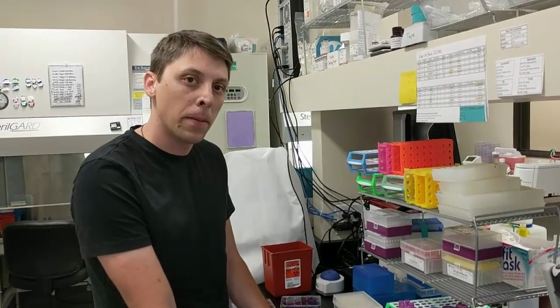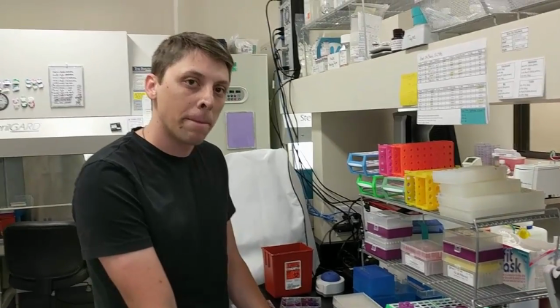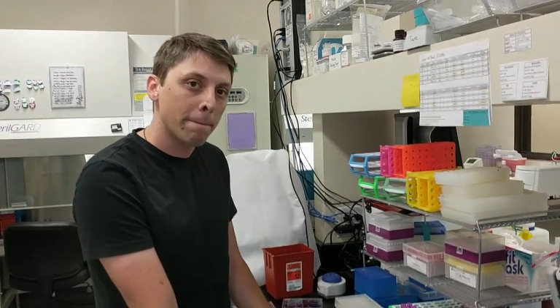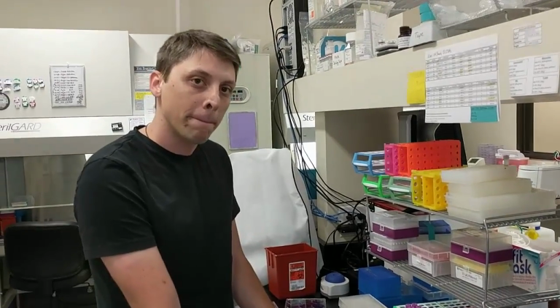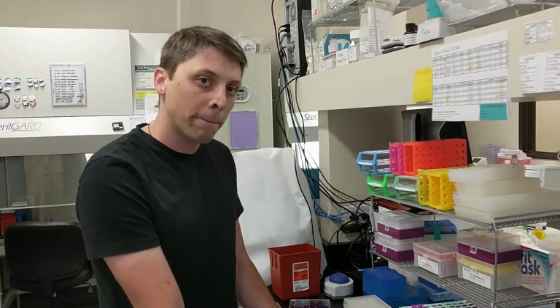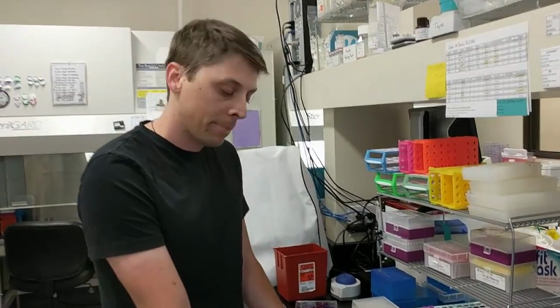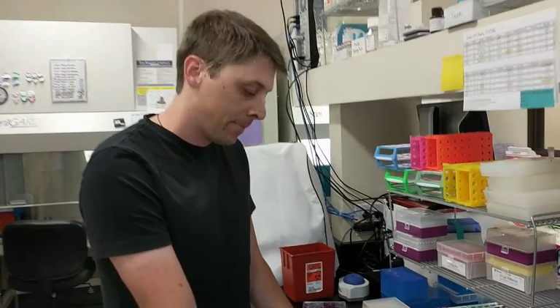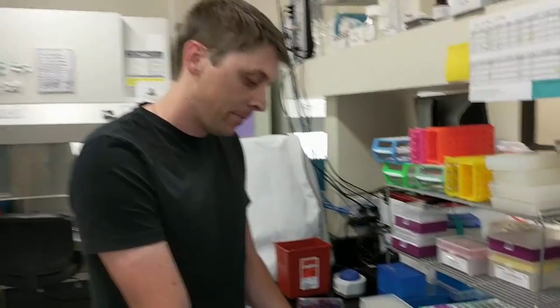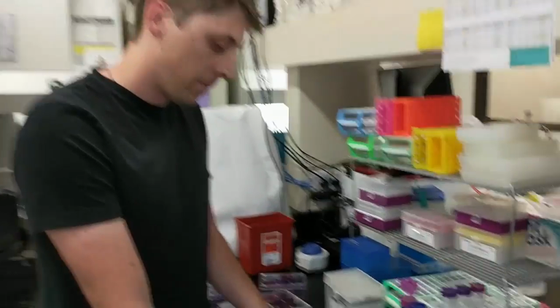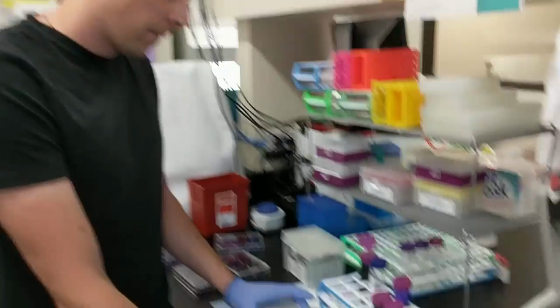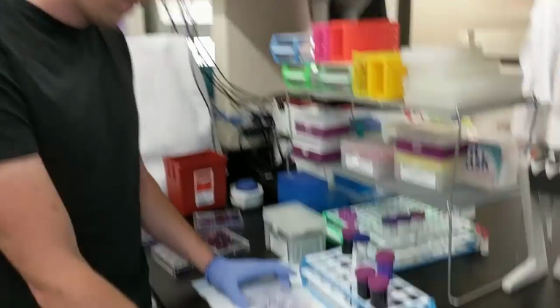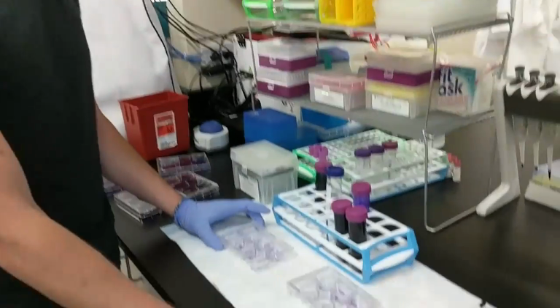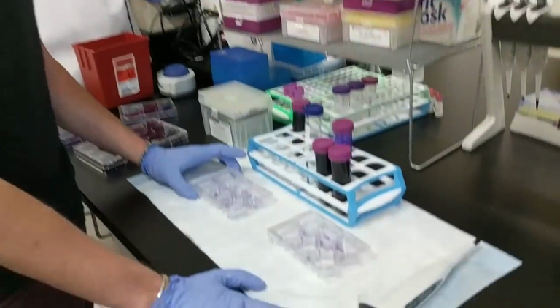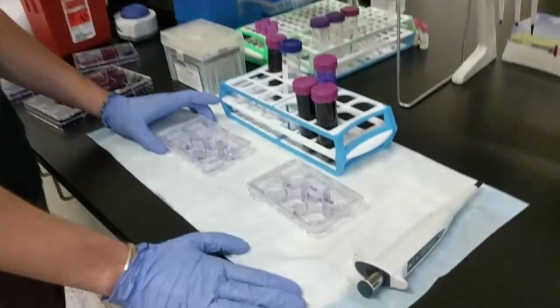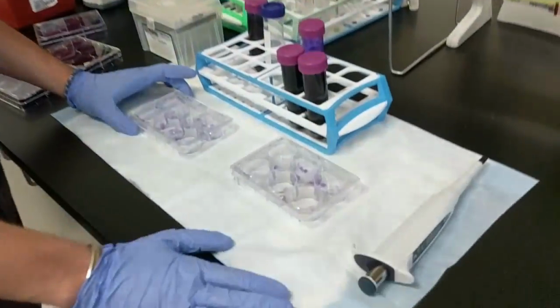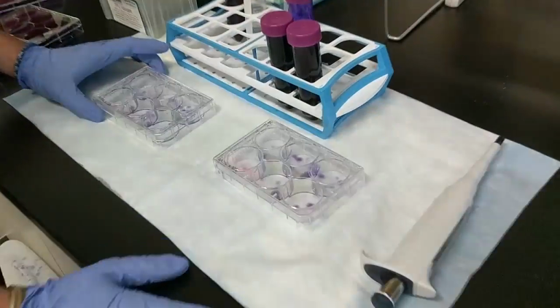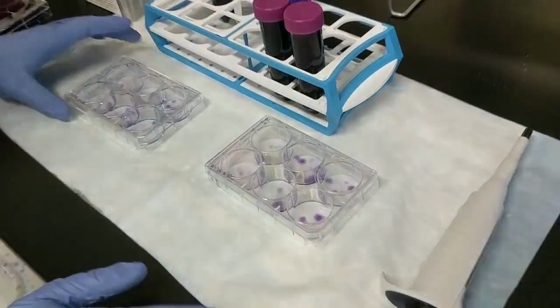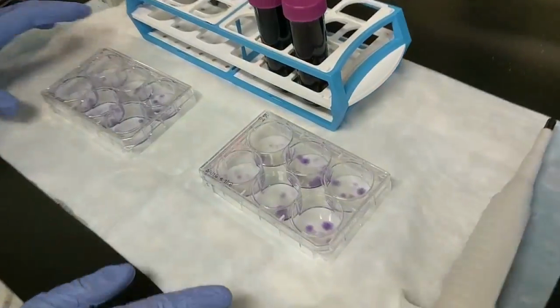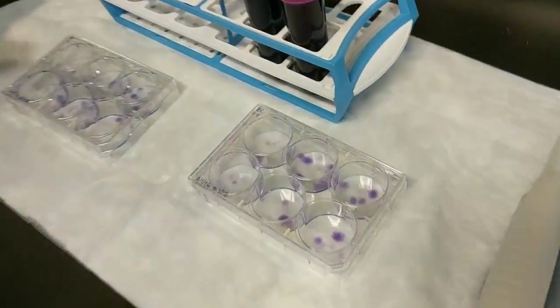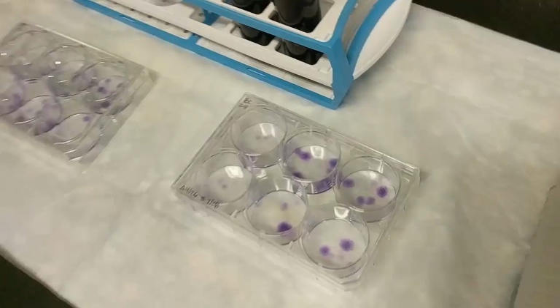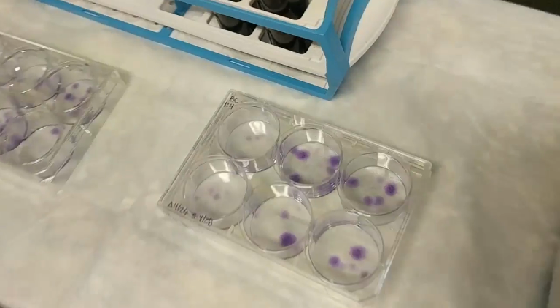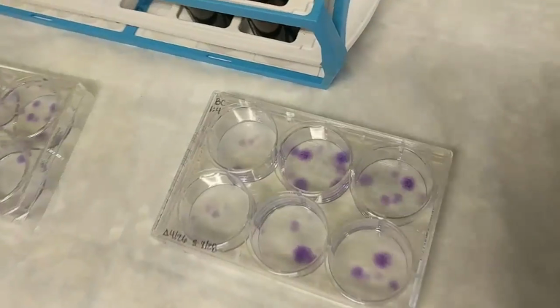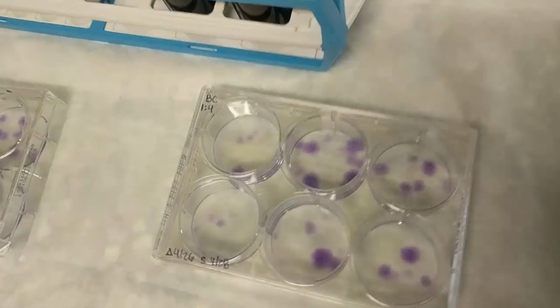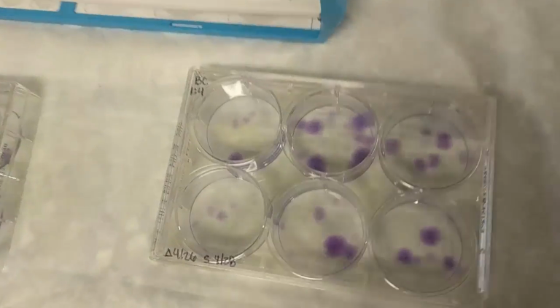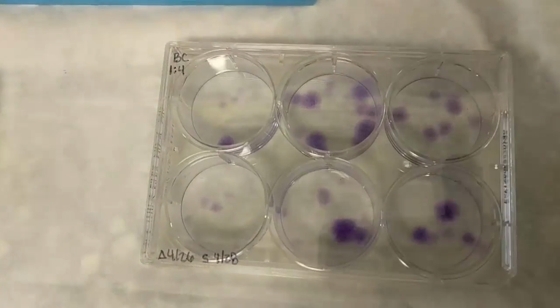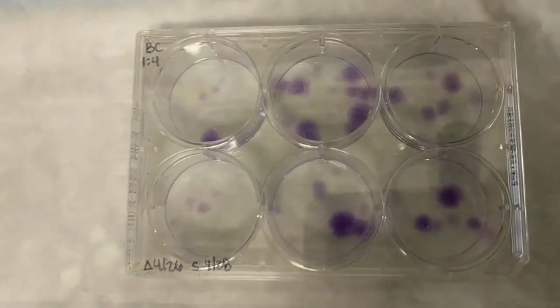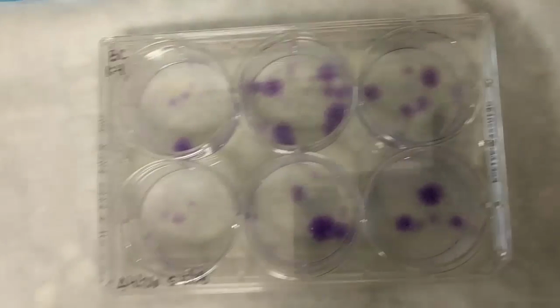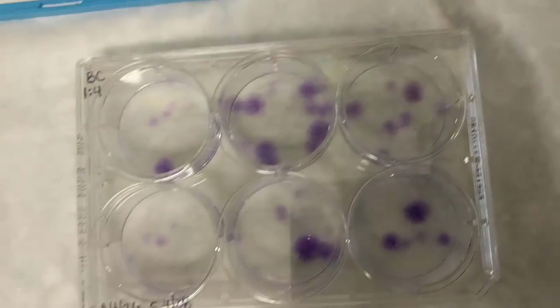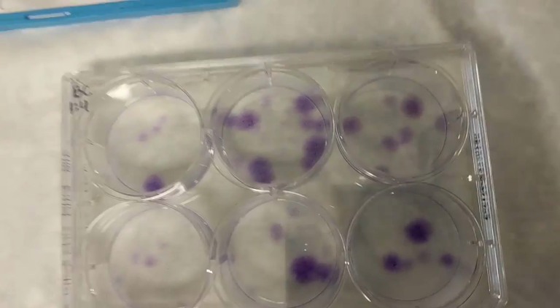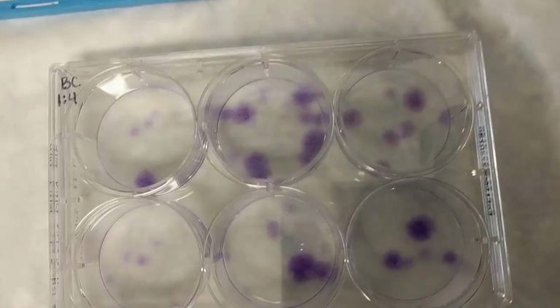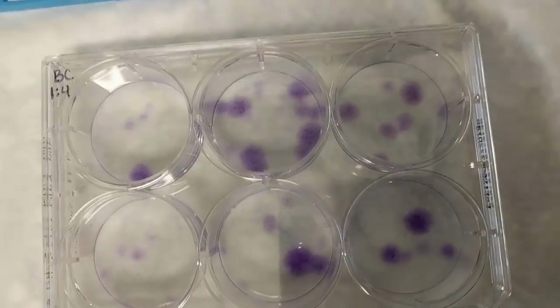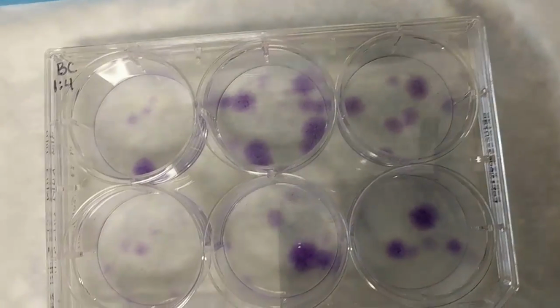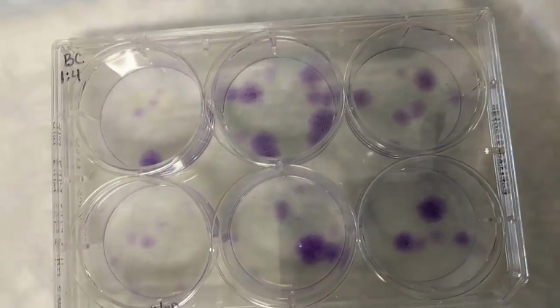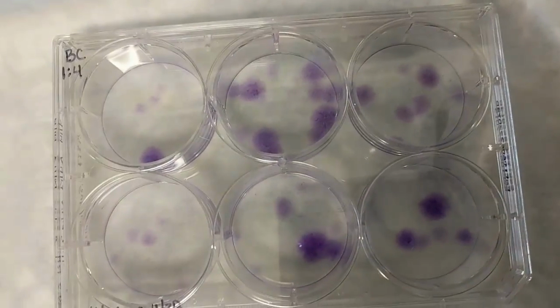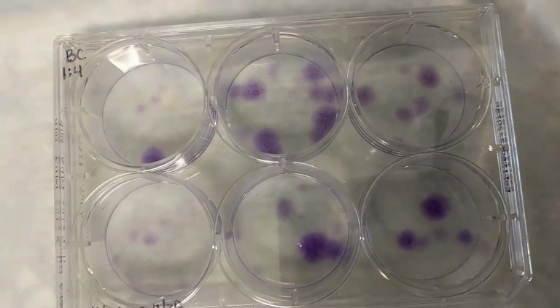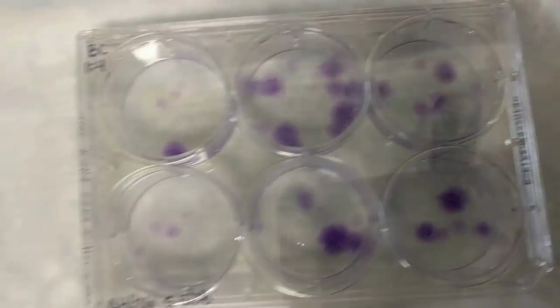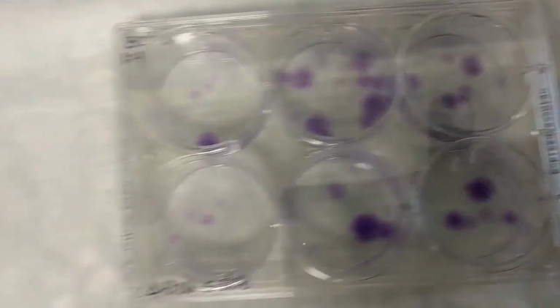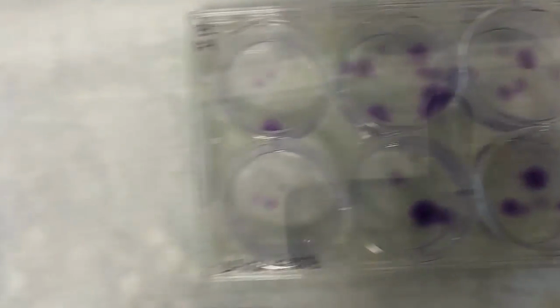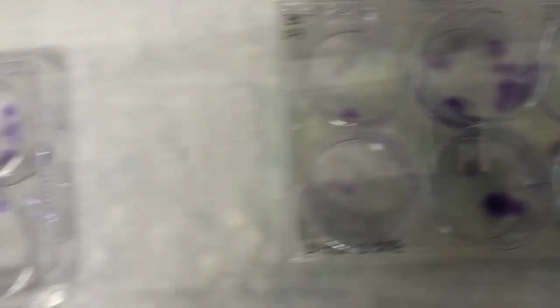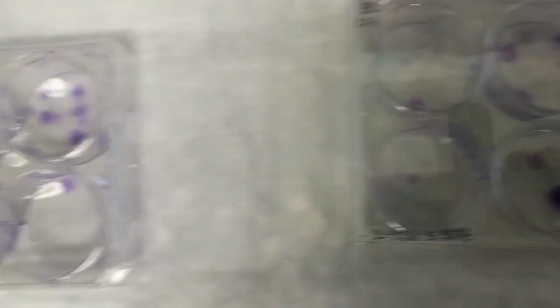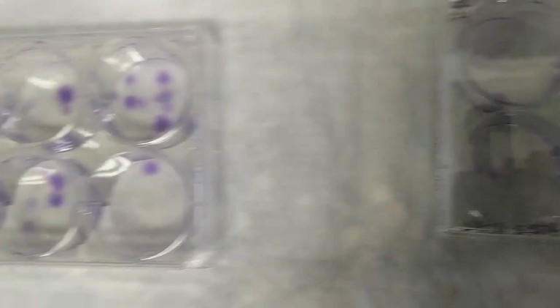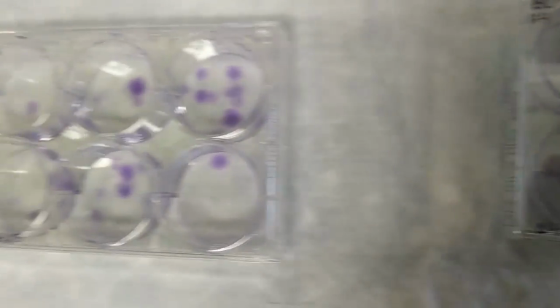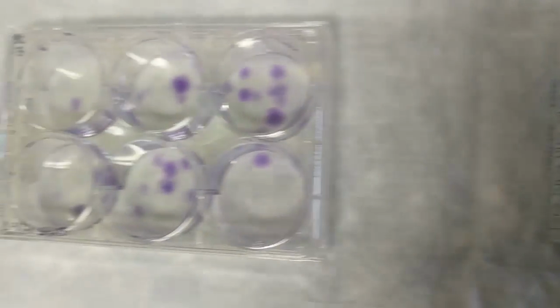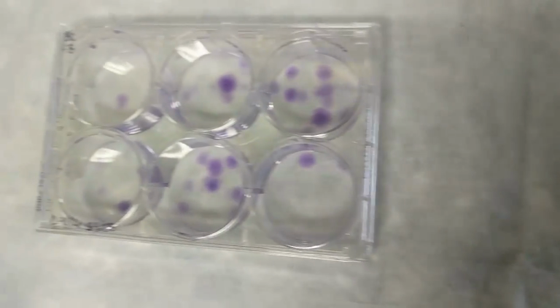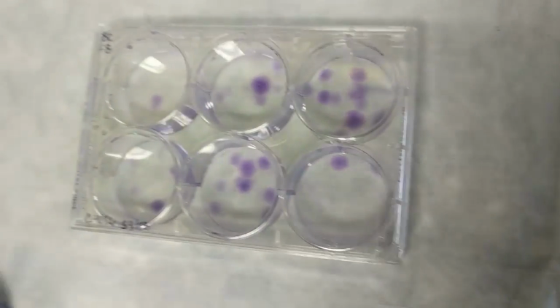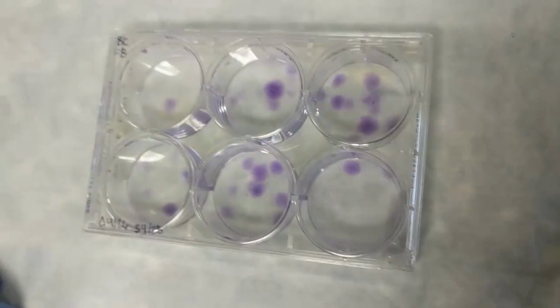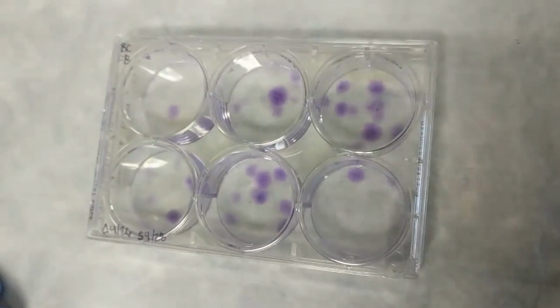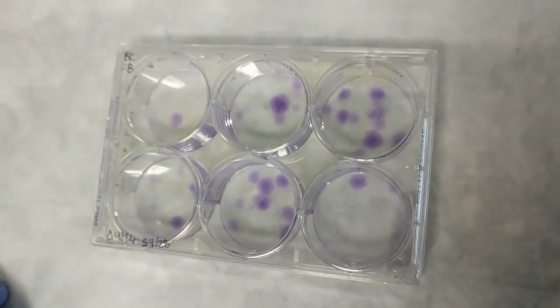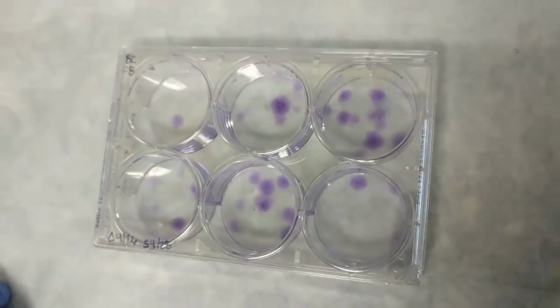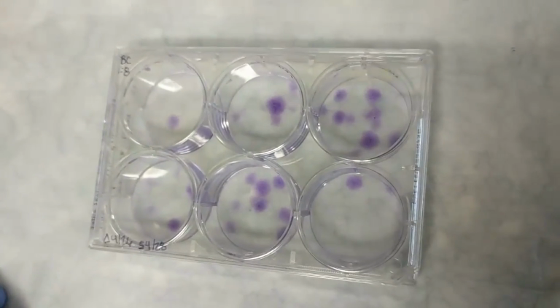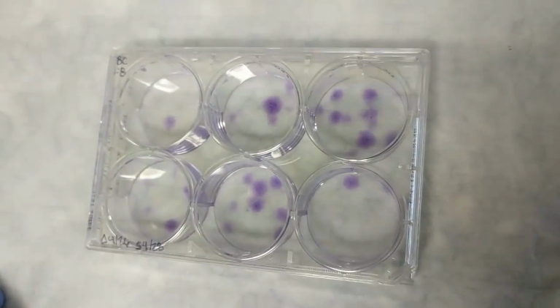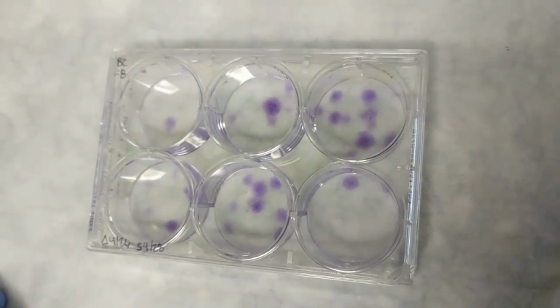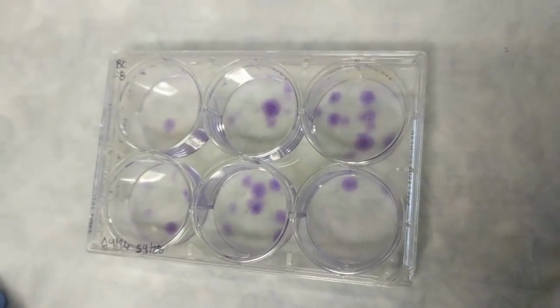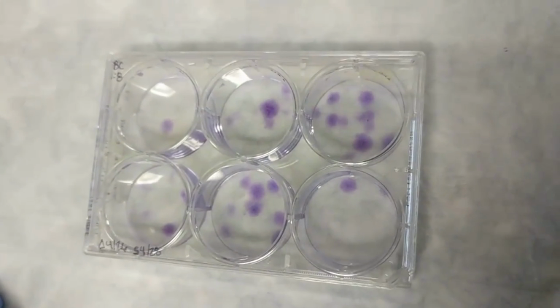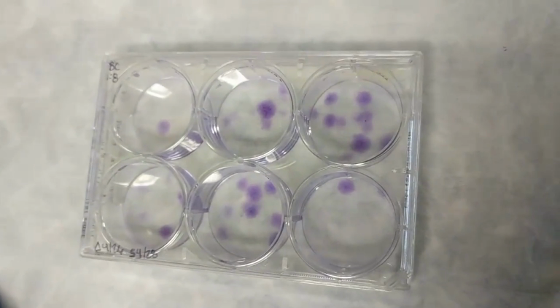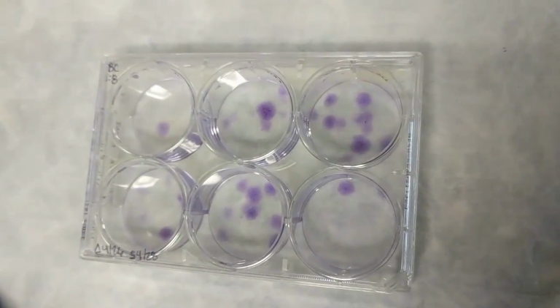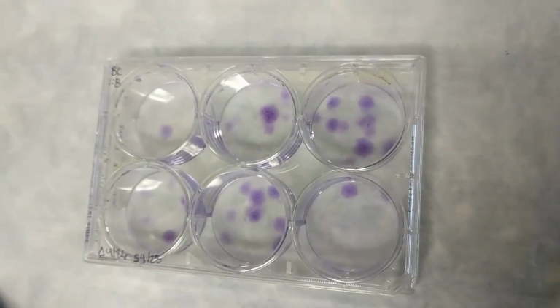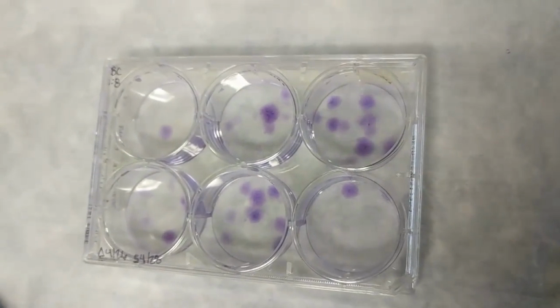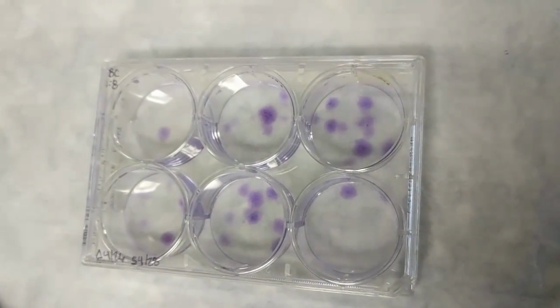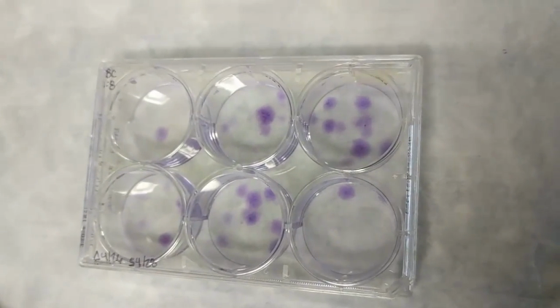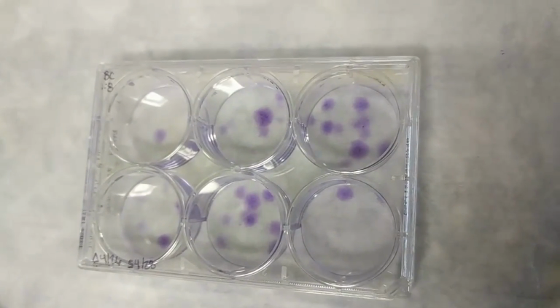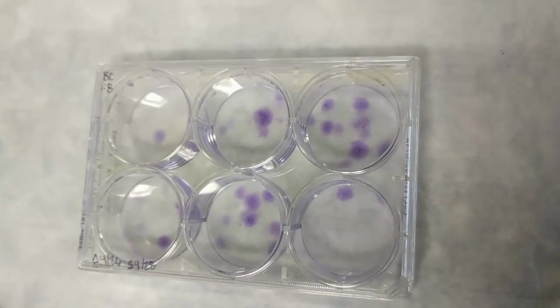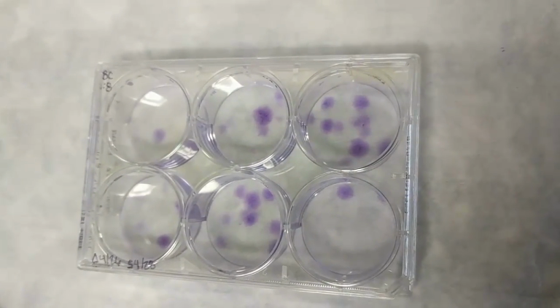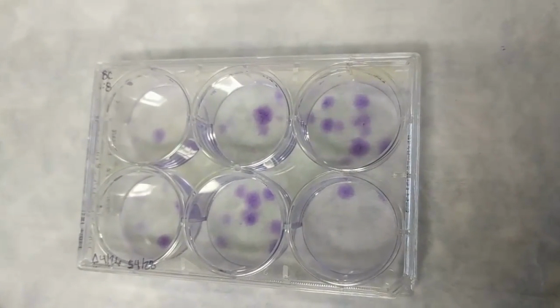Okay, that sounds great. So these little purple dots are what CFUs are all about. So when you hear the term CFU, that's what they're talking about.